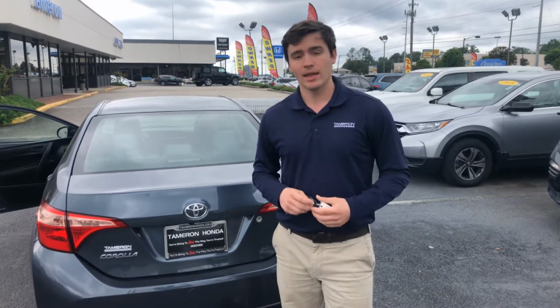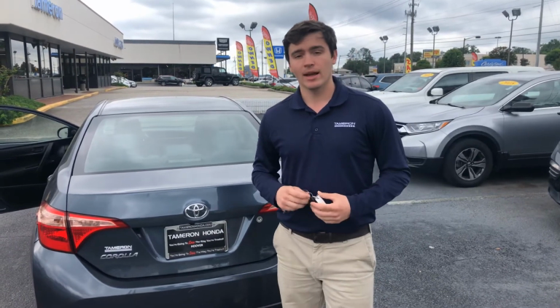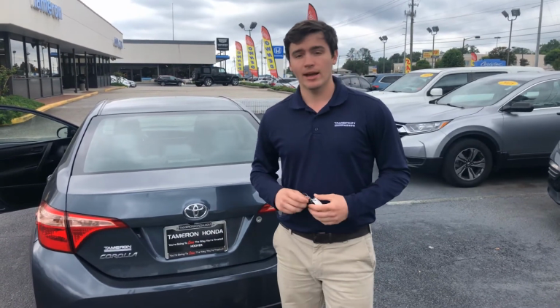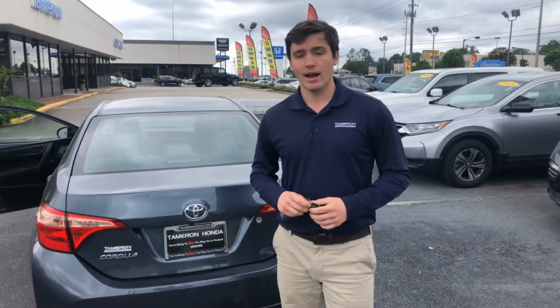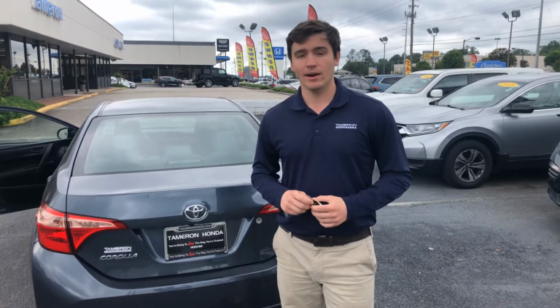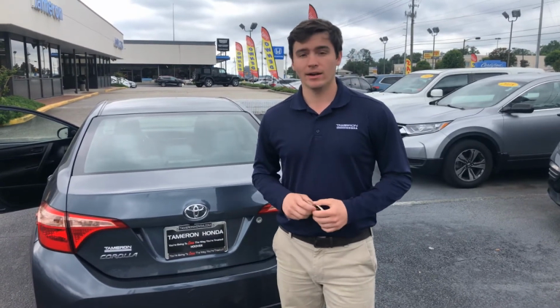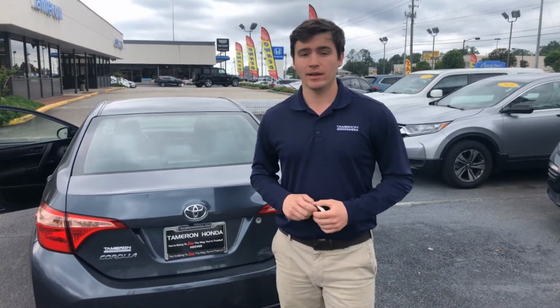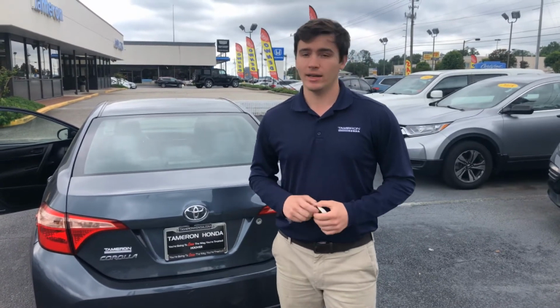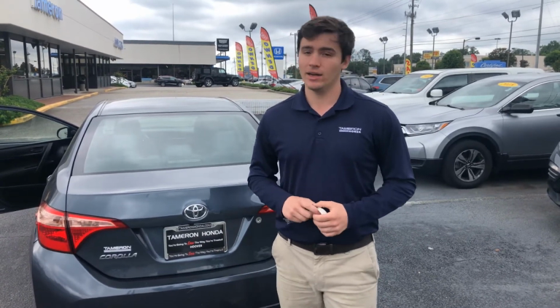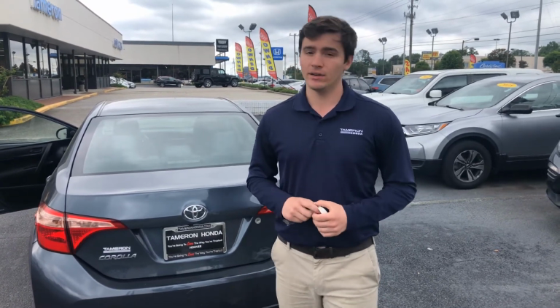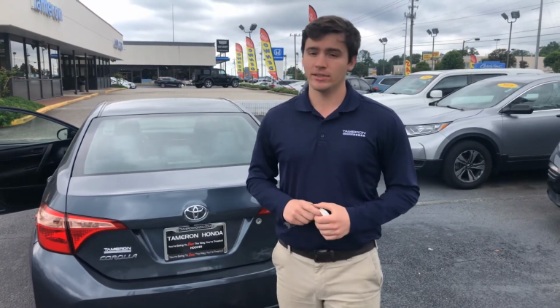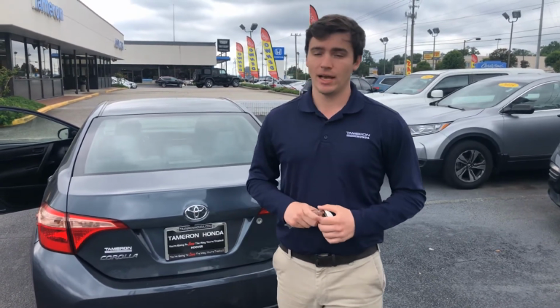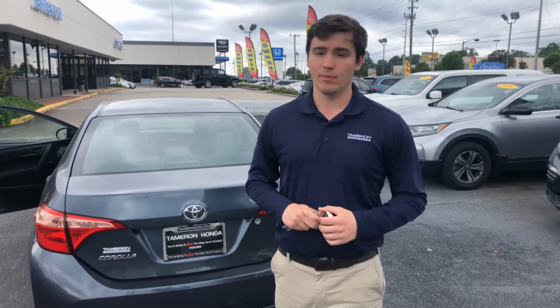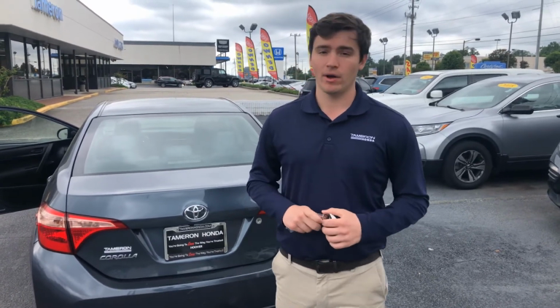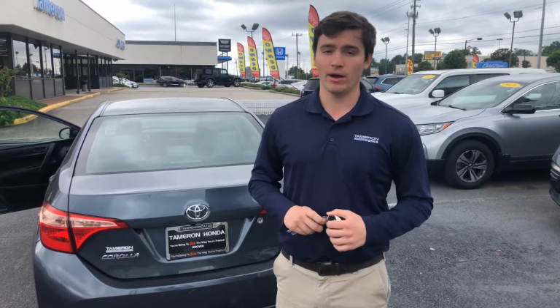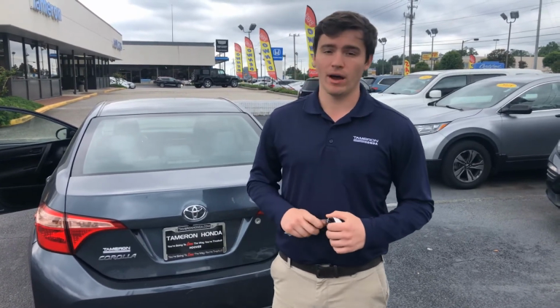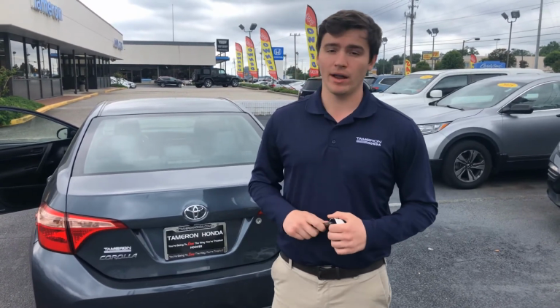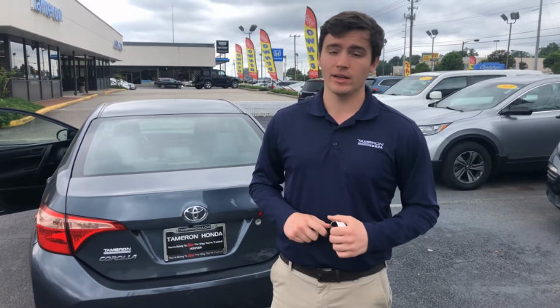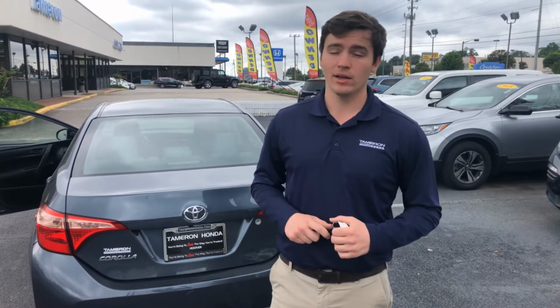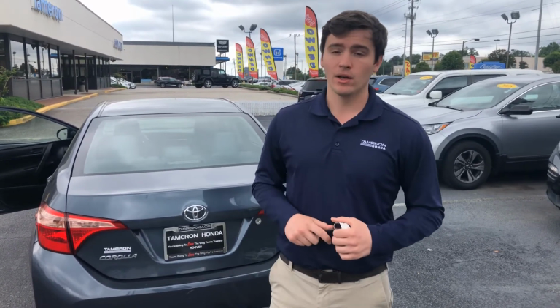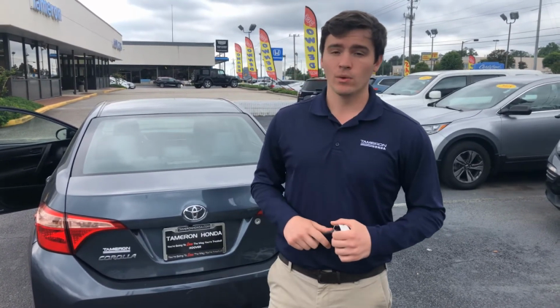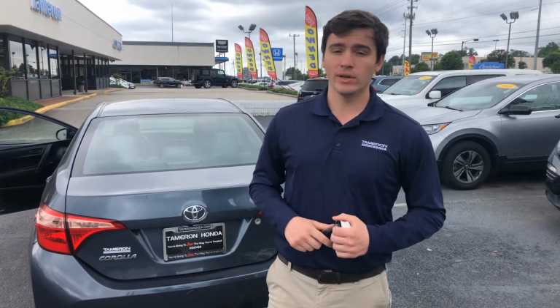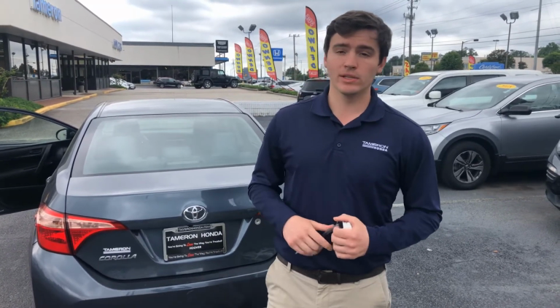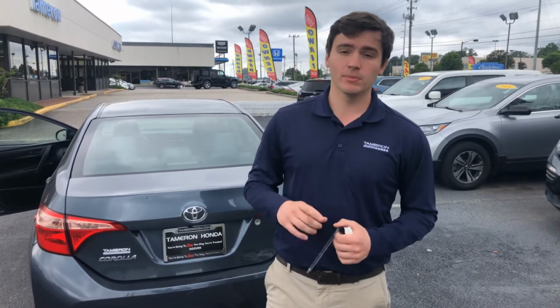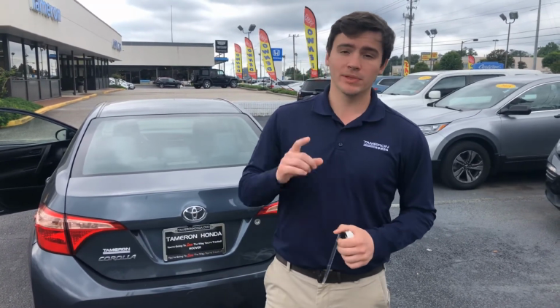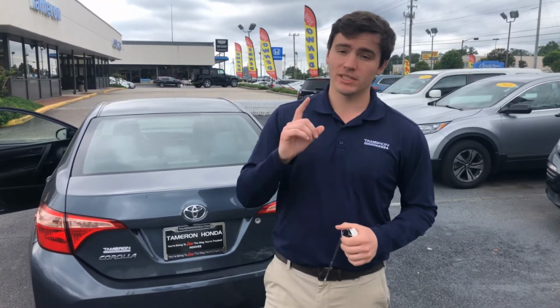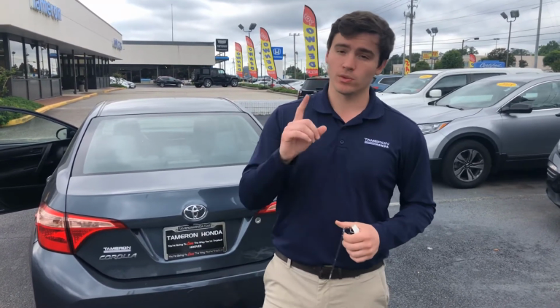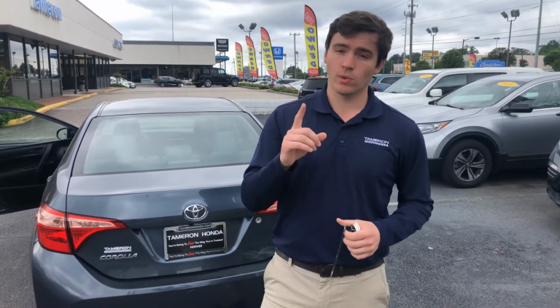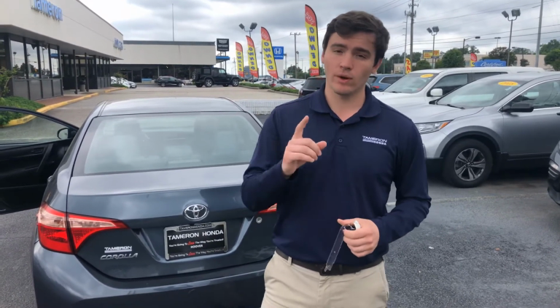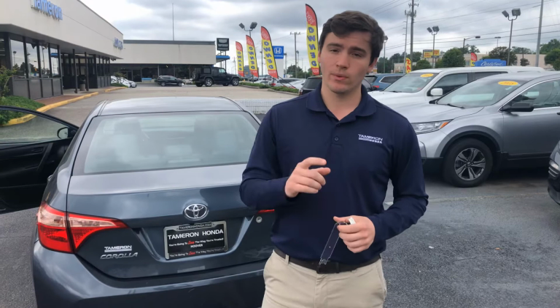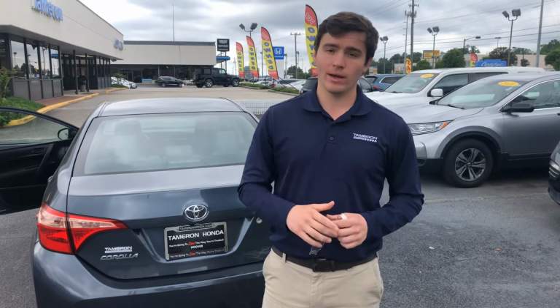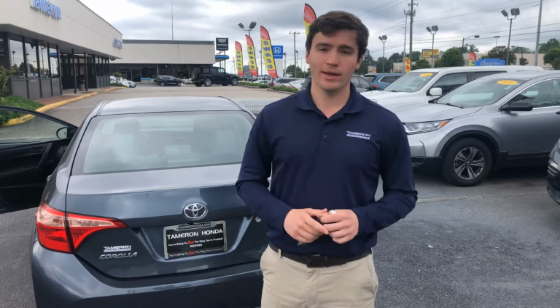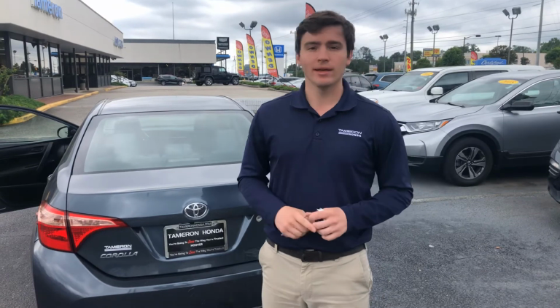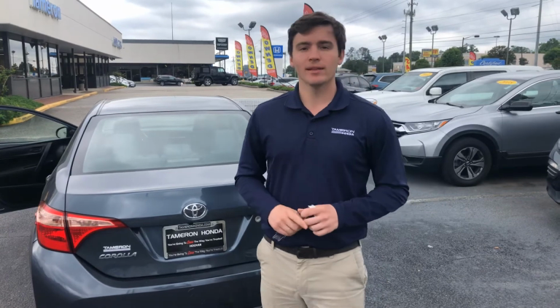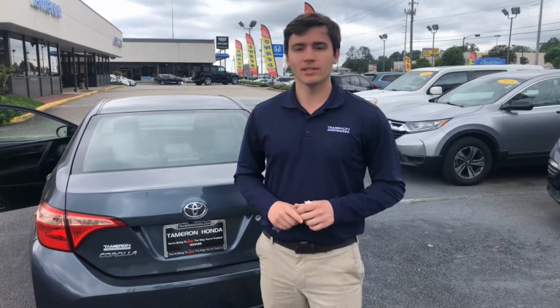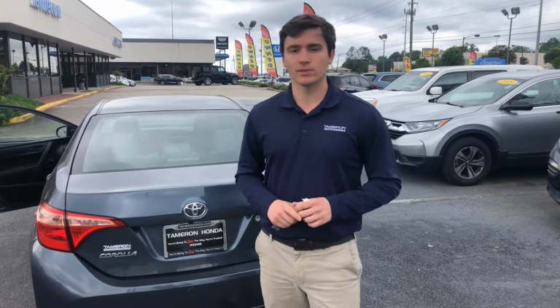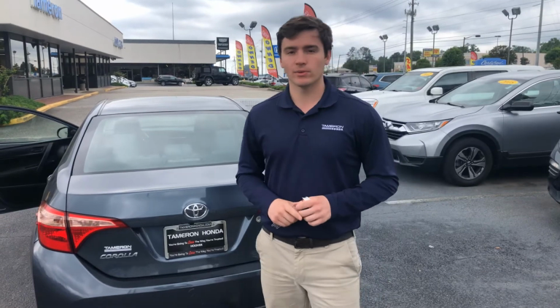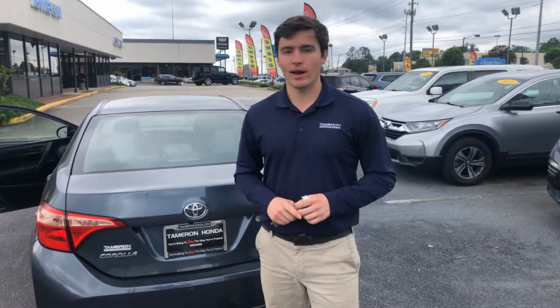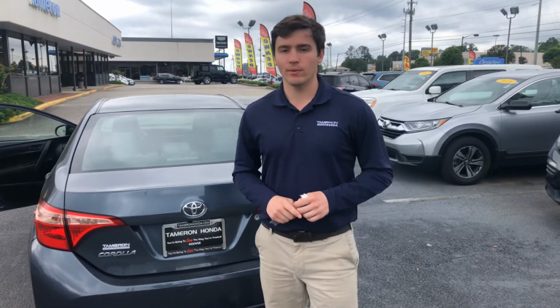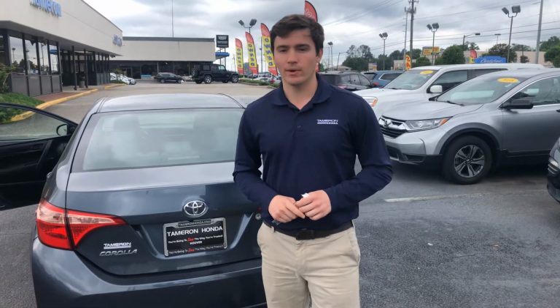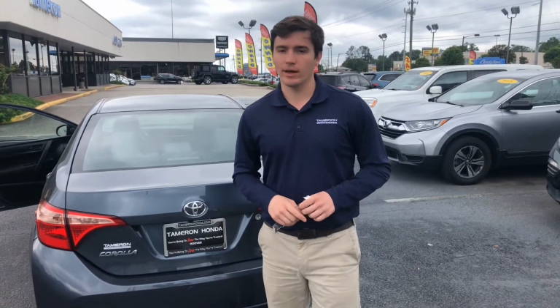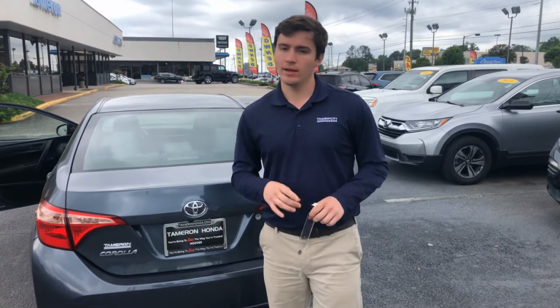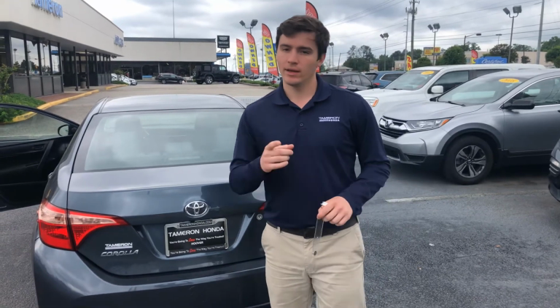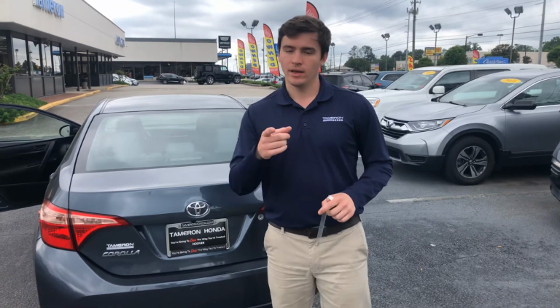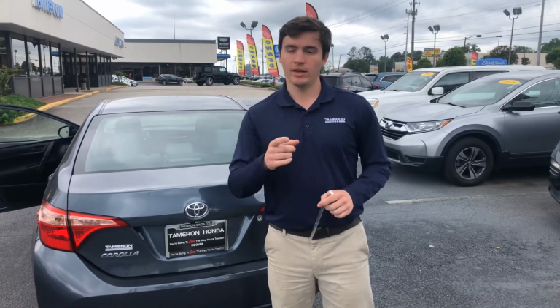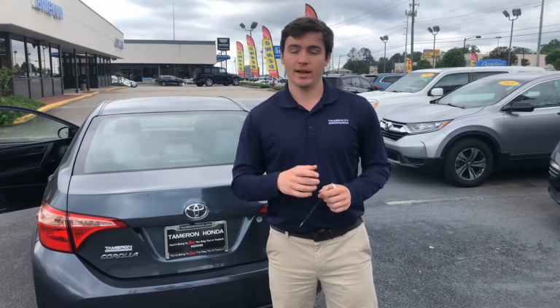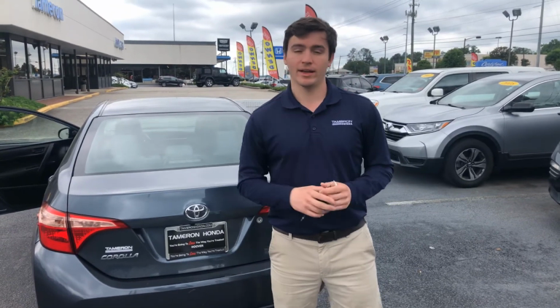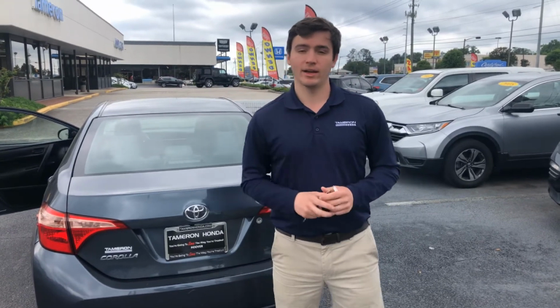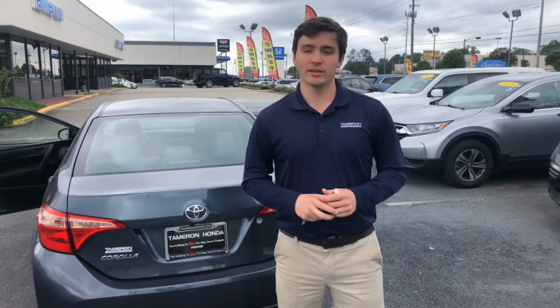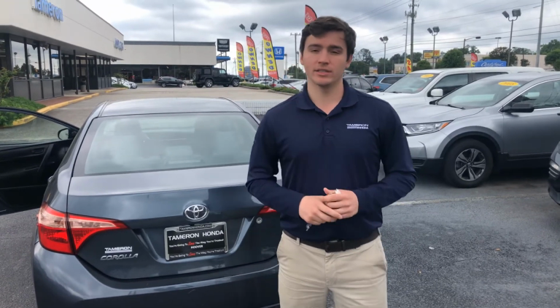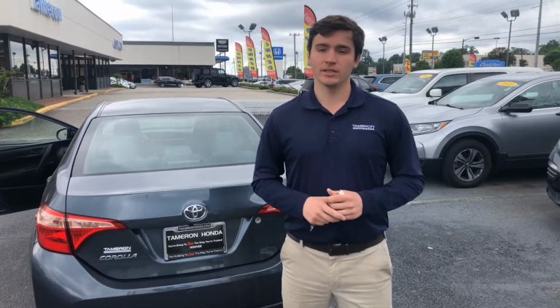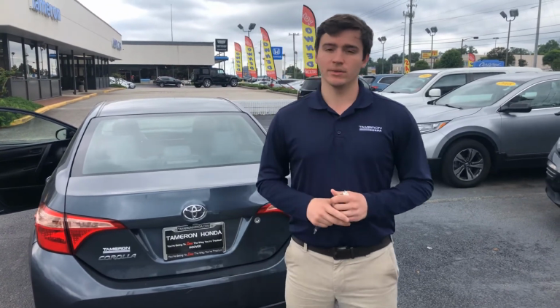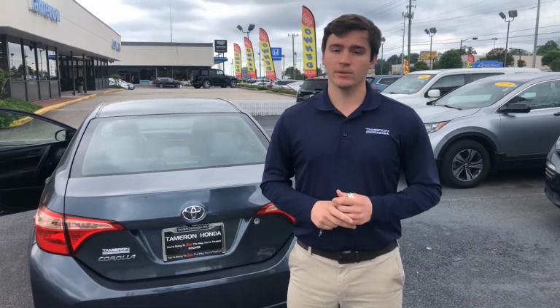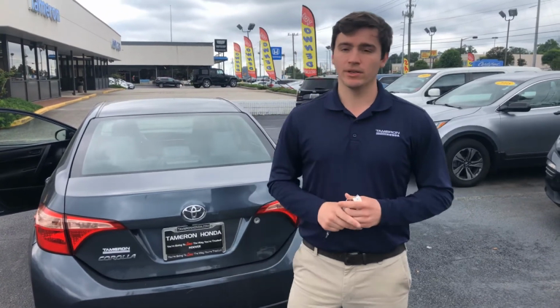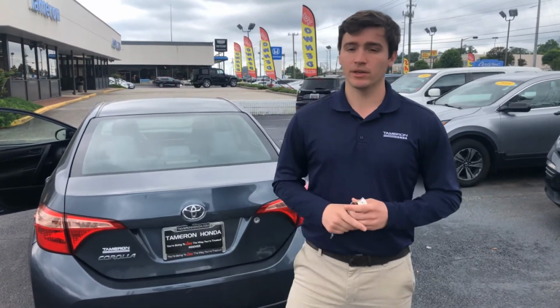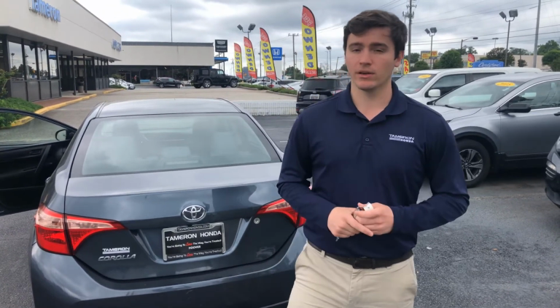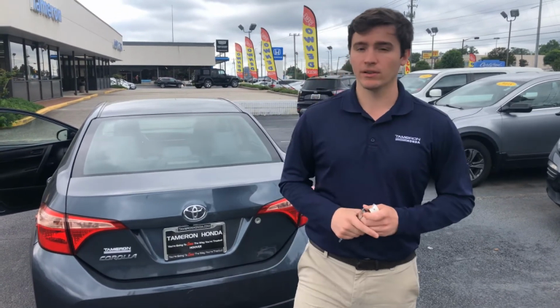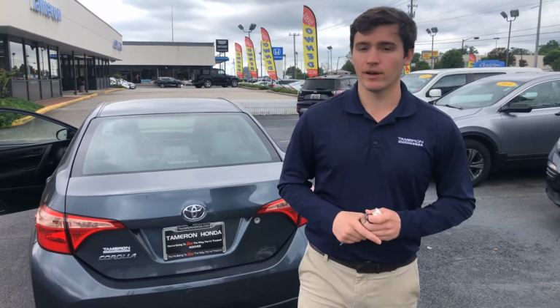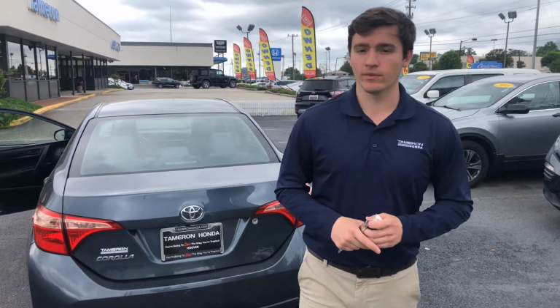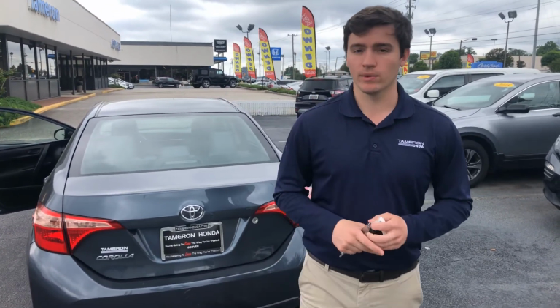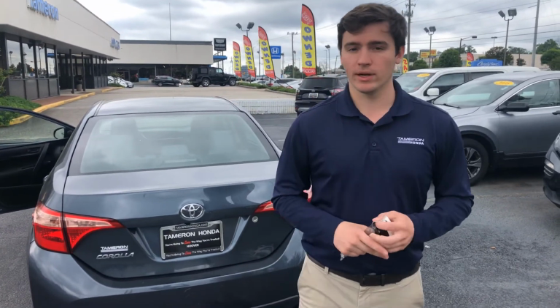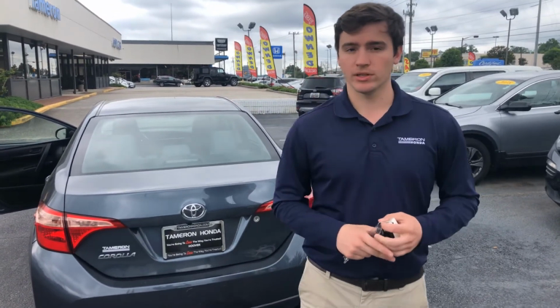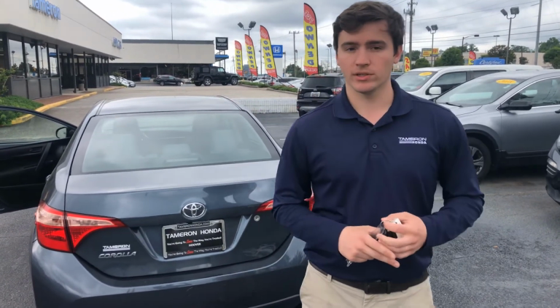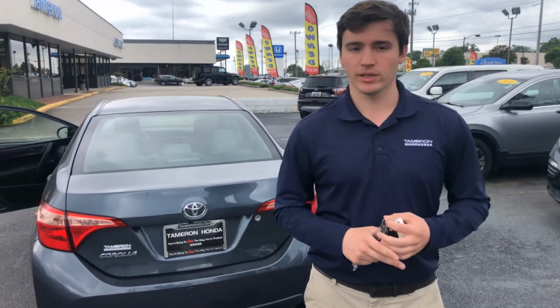And Erica, here at Tamron Honda, we do business one way — that's the right way. And I guarantee you, you're going to love the way you're treated.